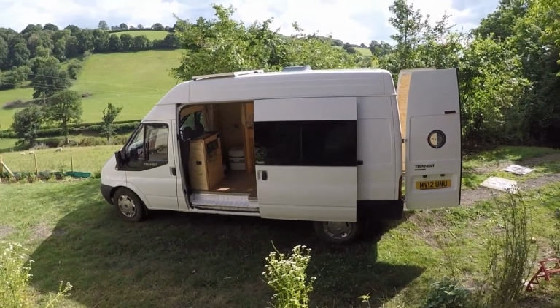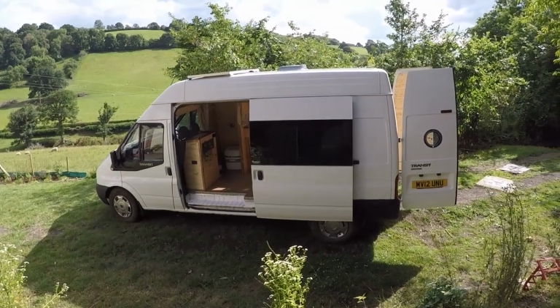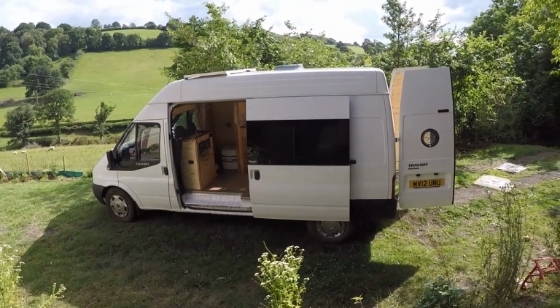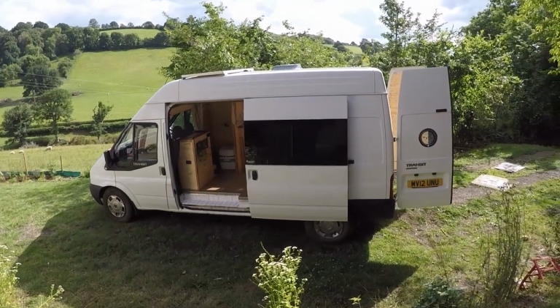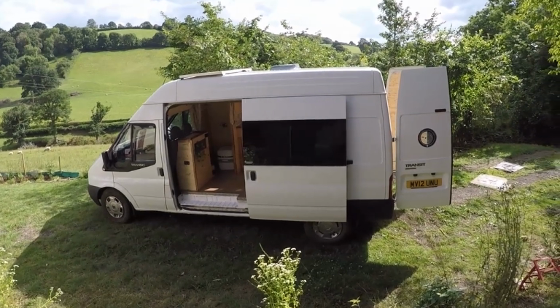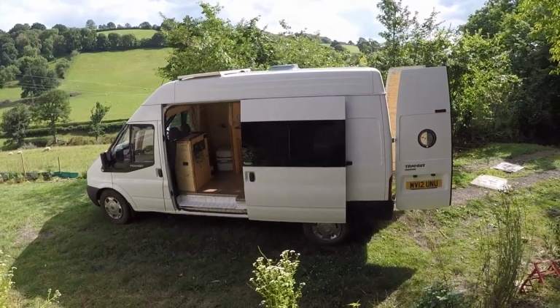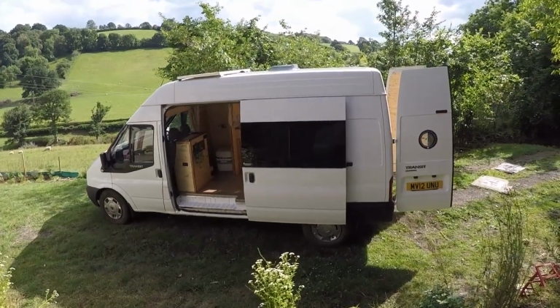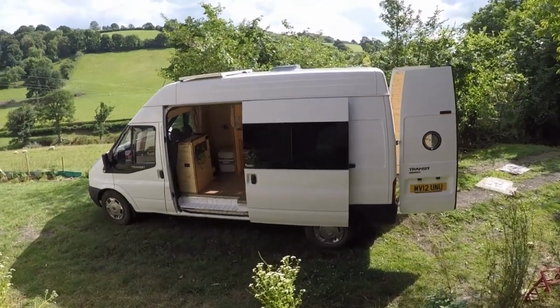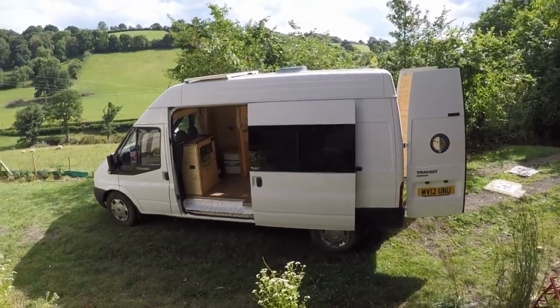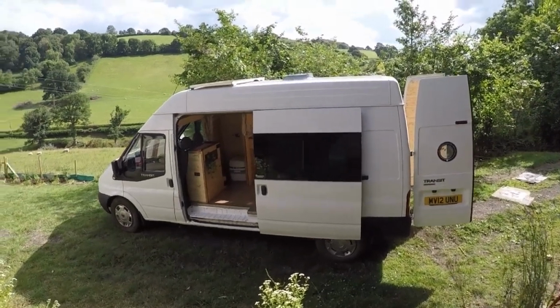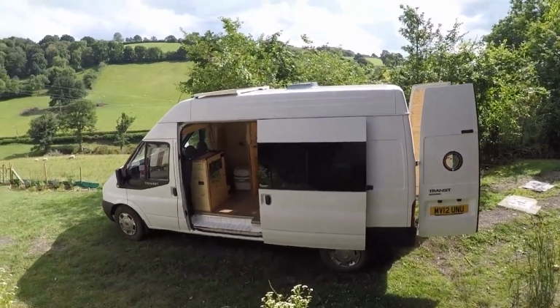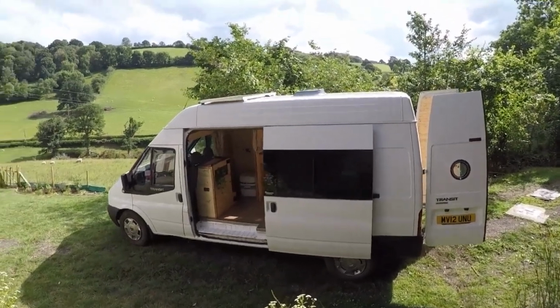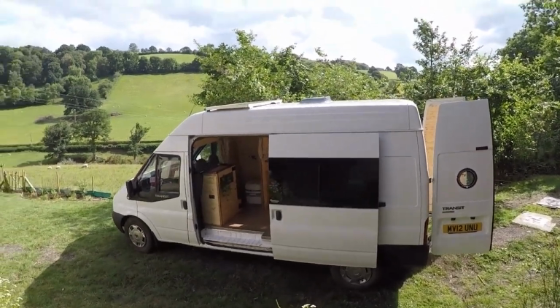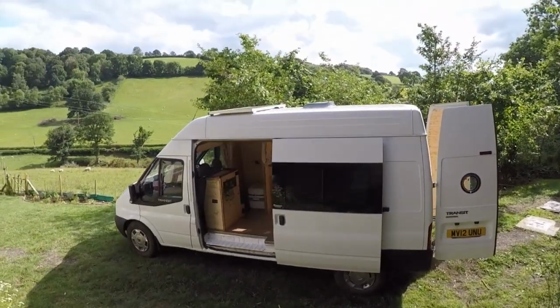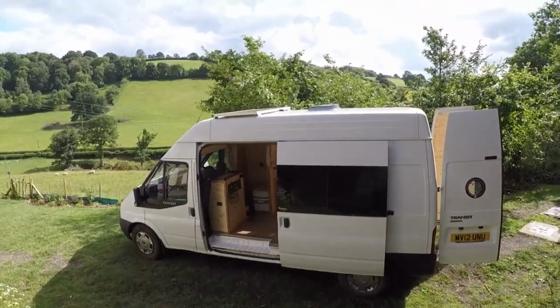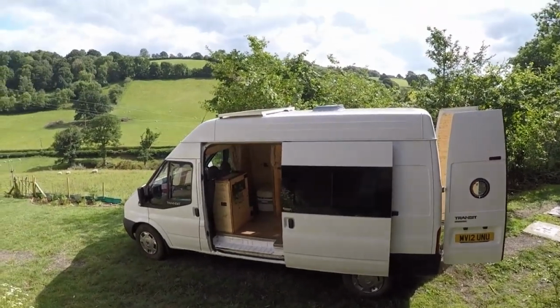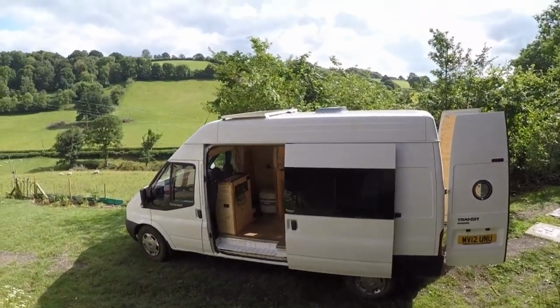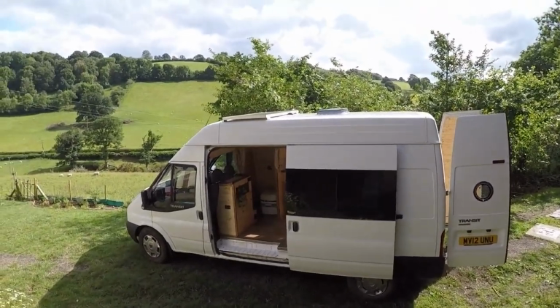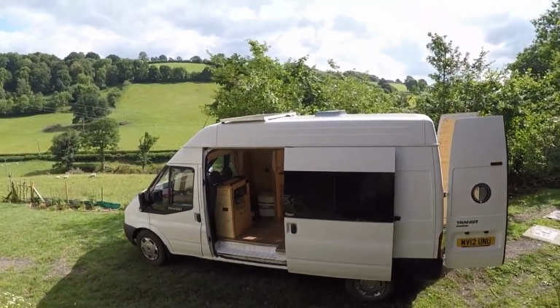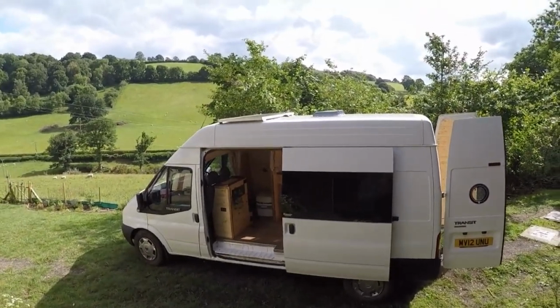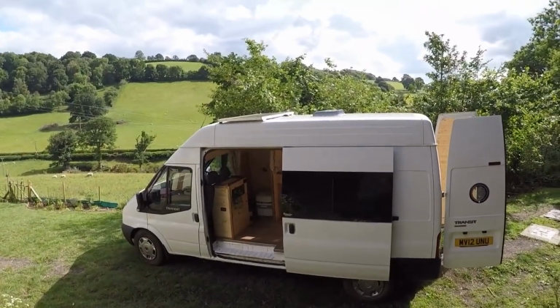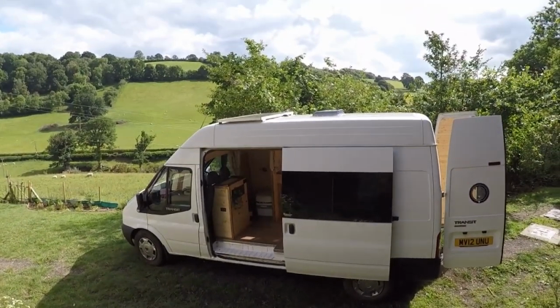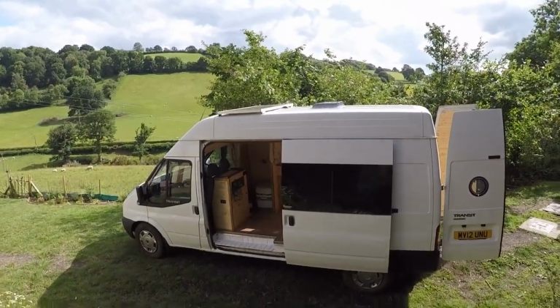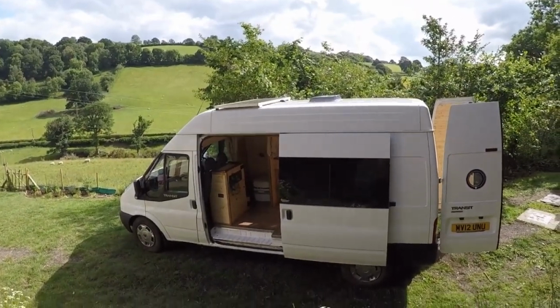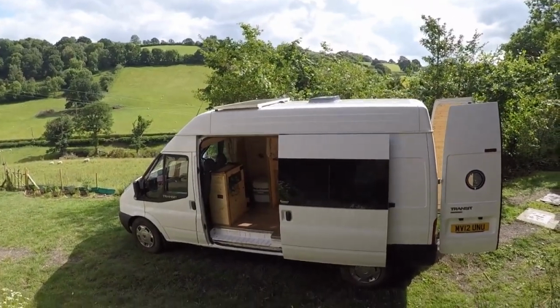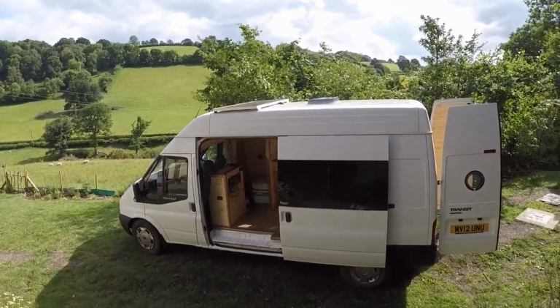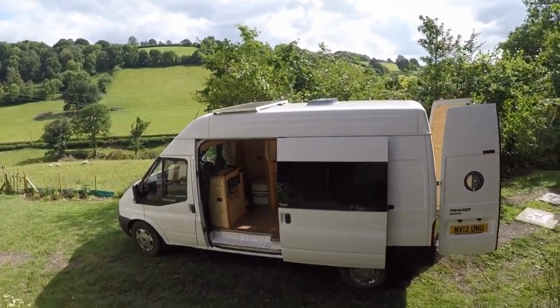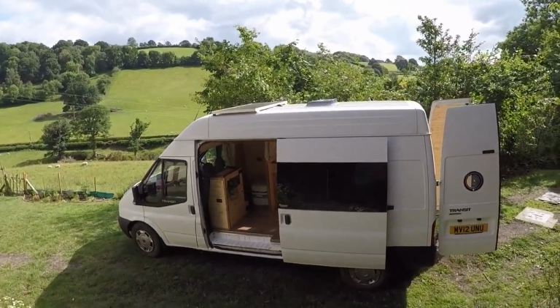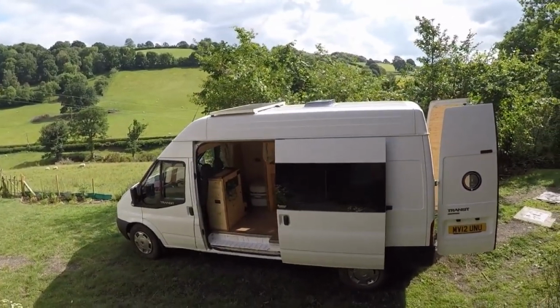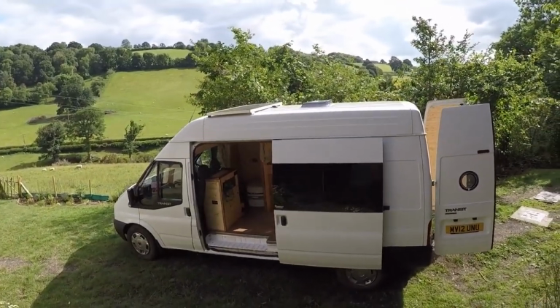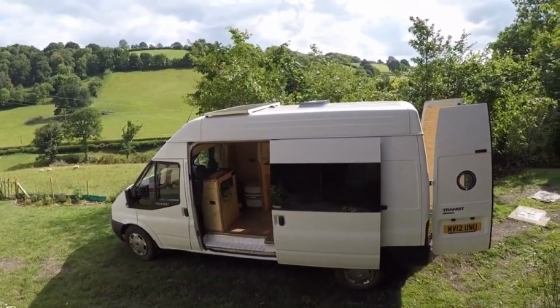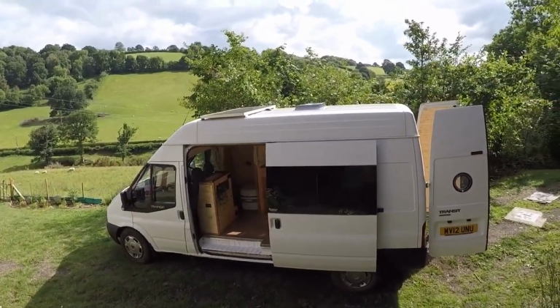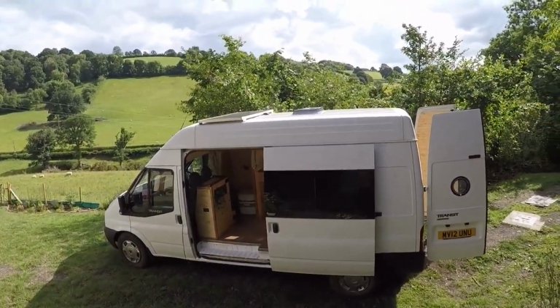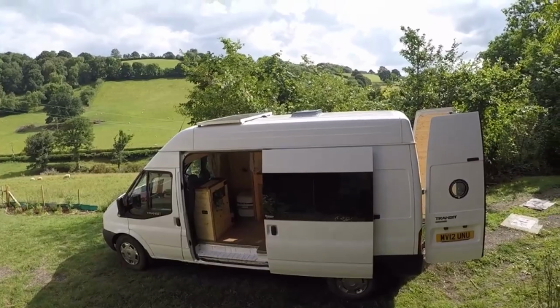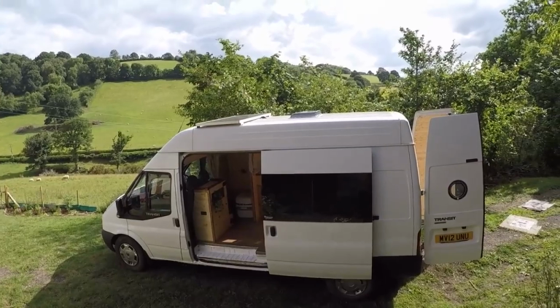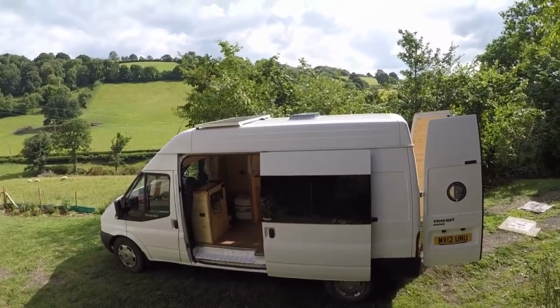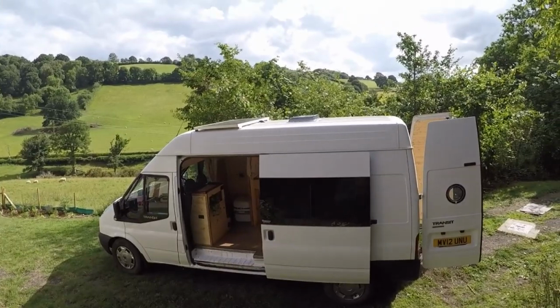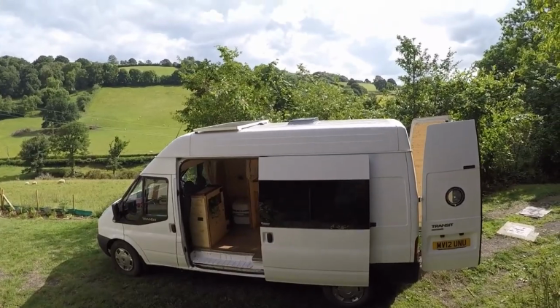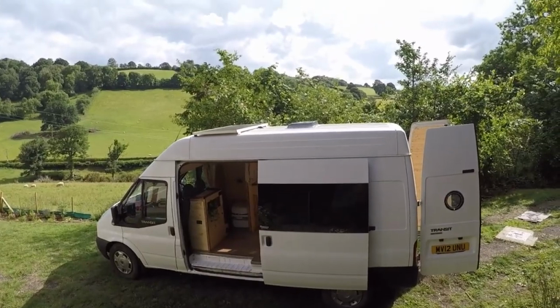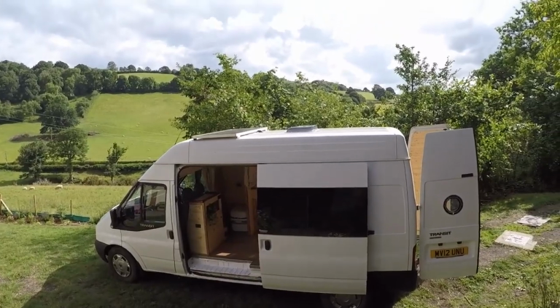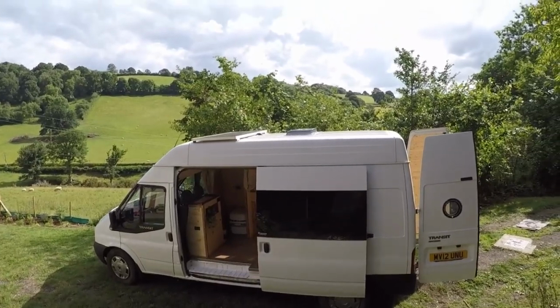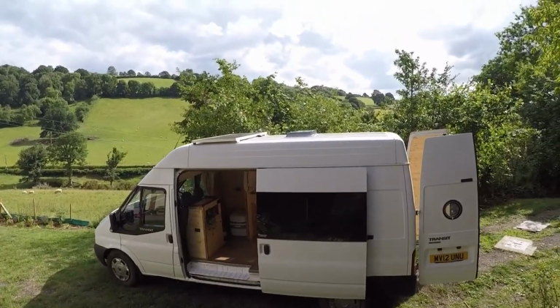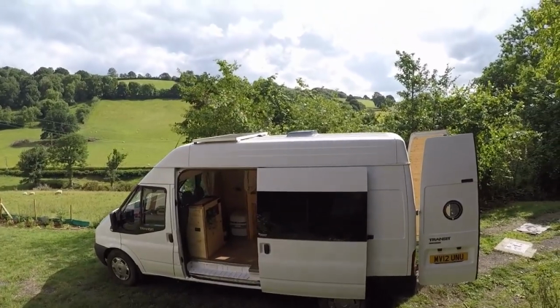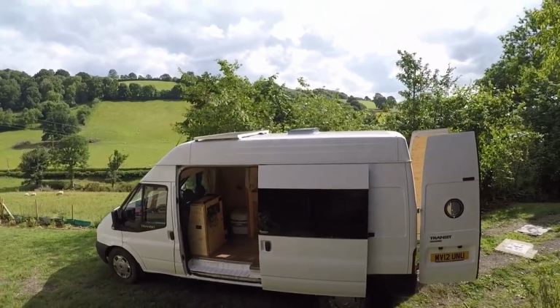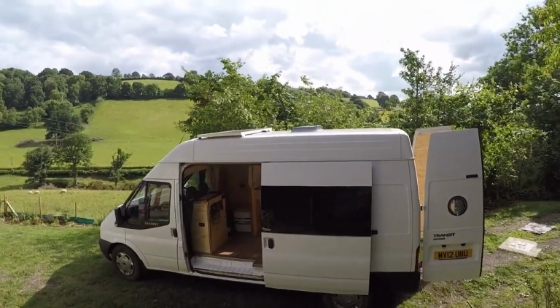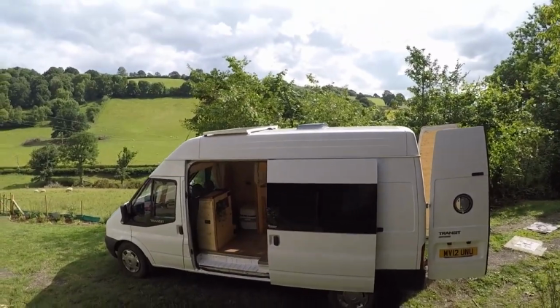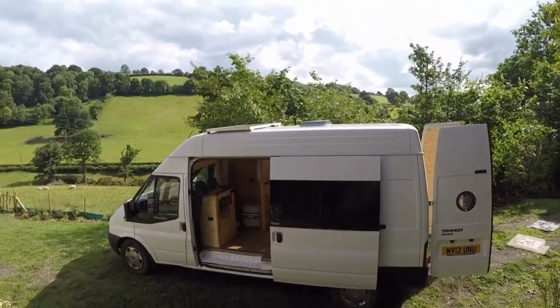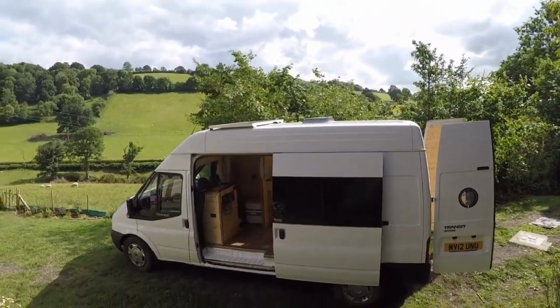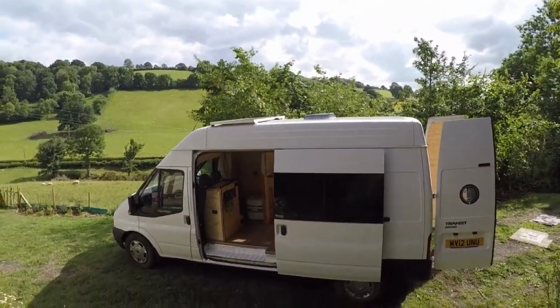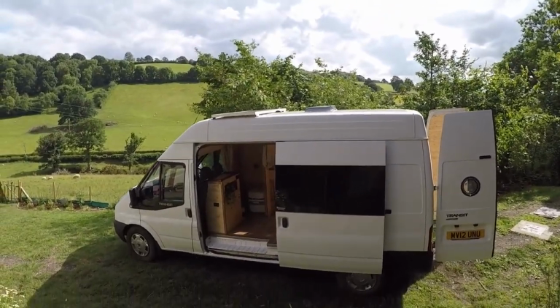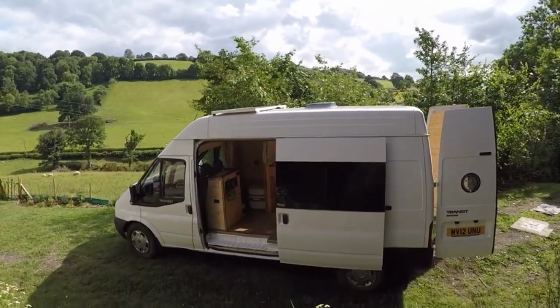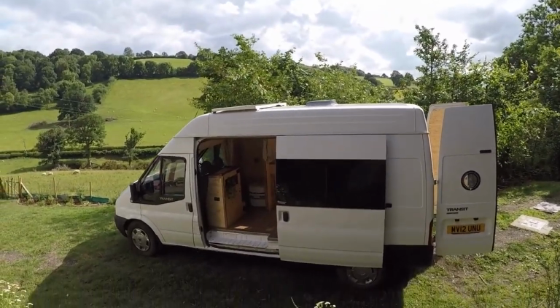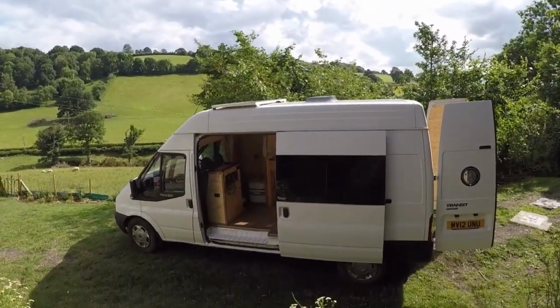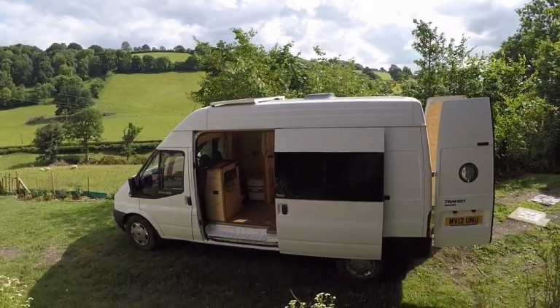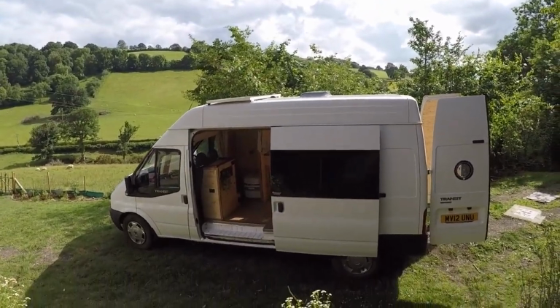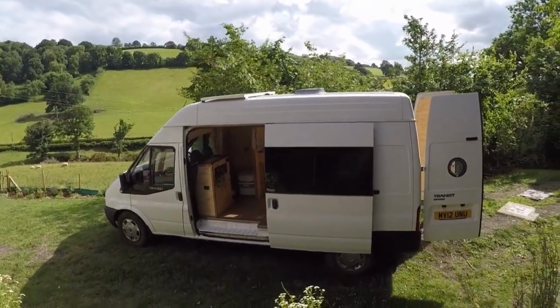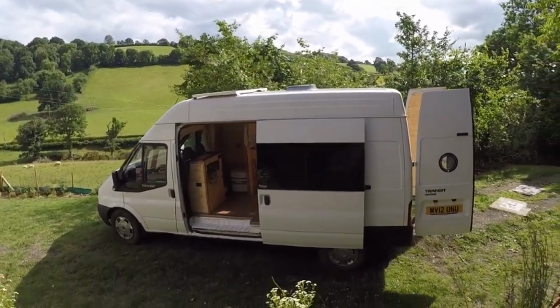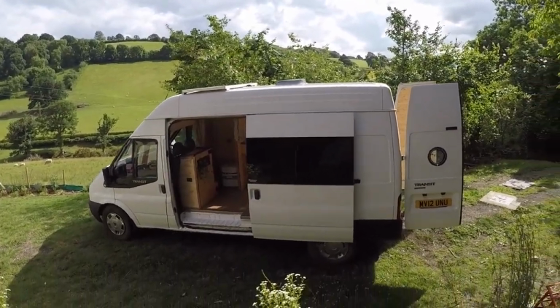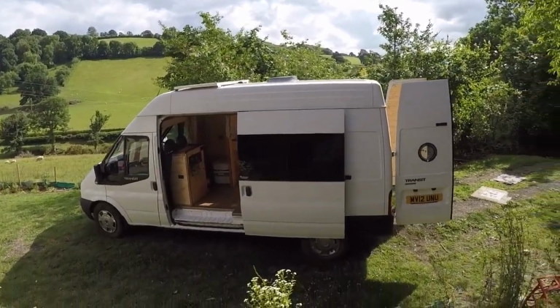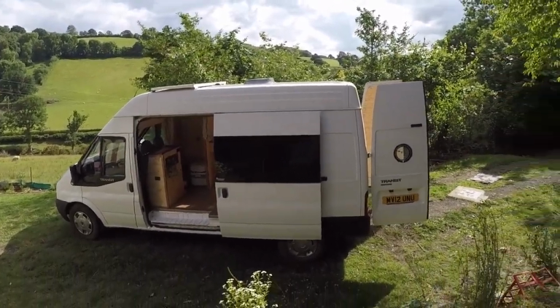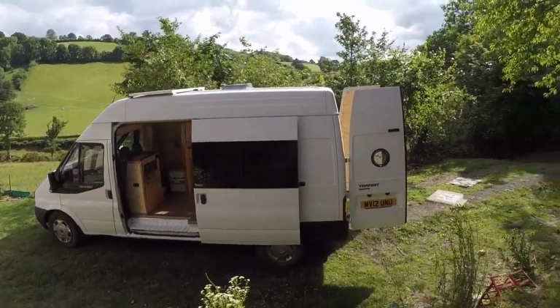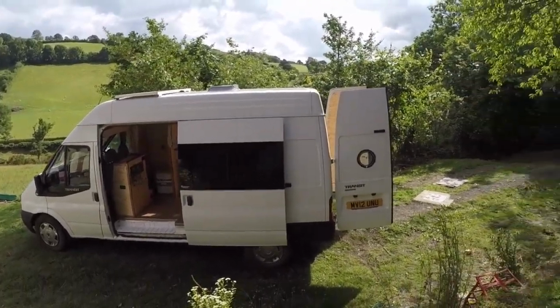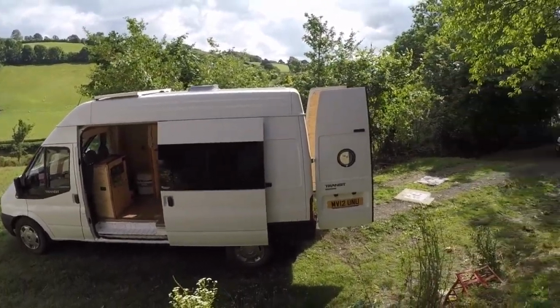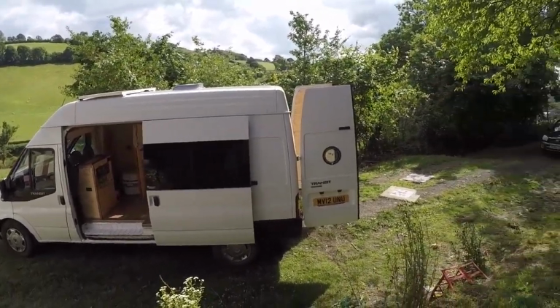So this is my latest conversion. It's a 2012 Ford Transit medium wheelbase high roof.